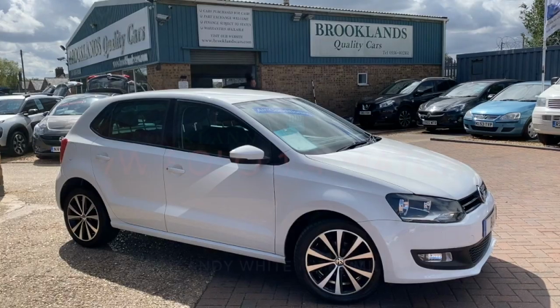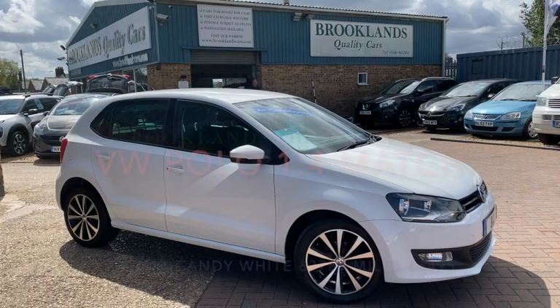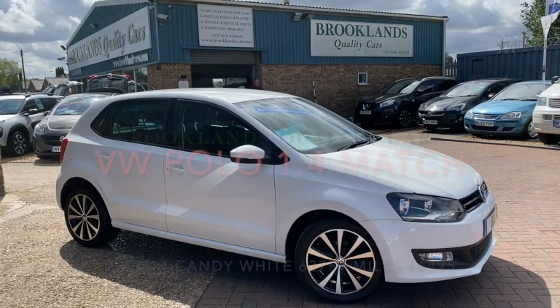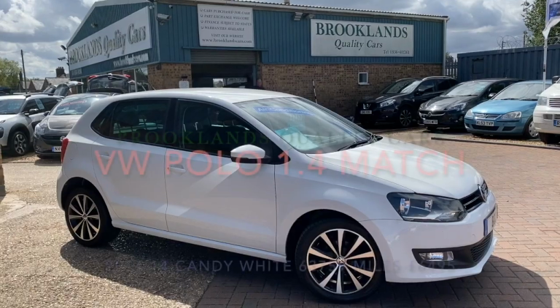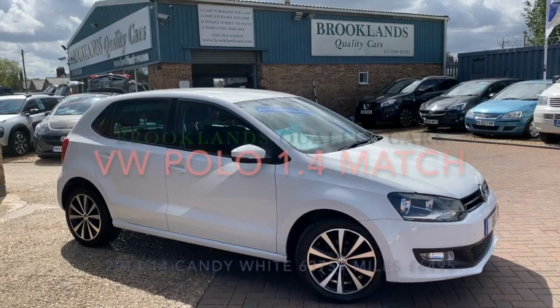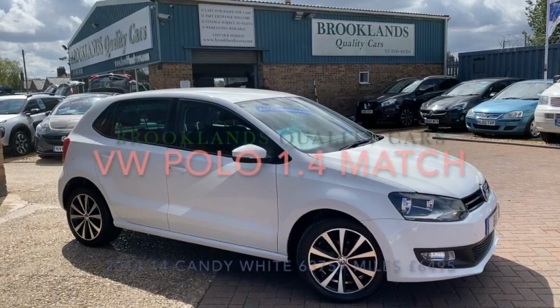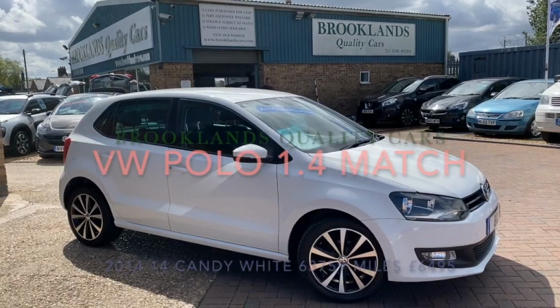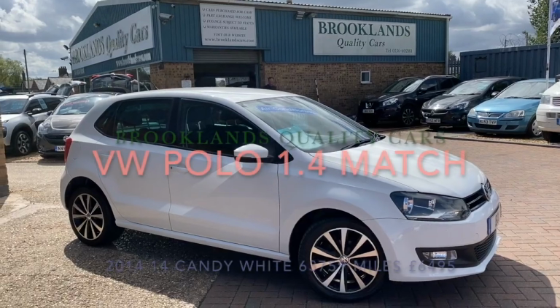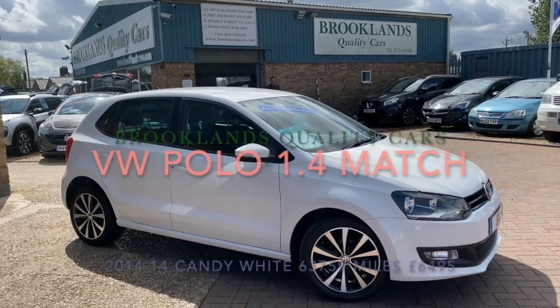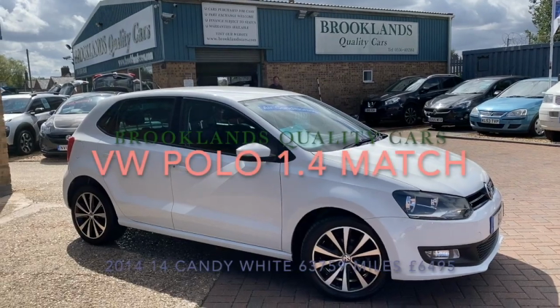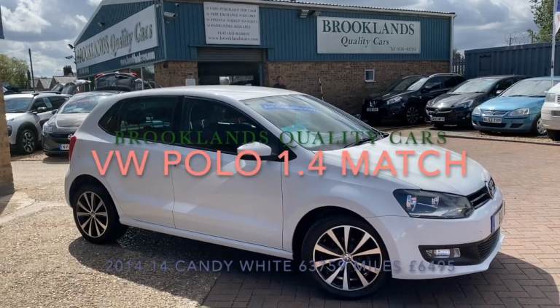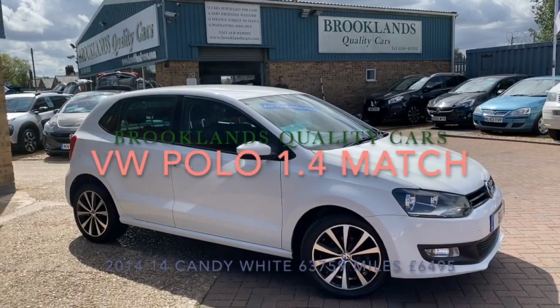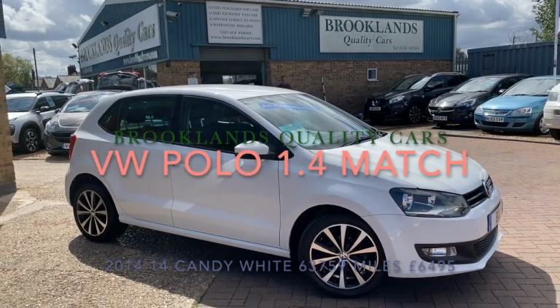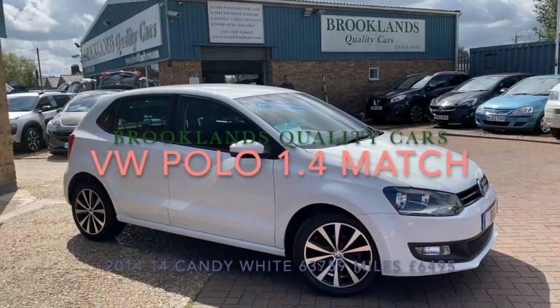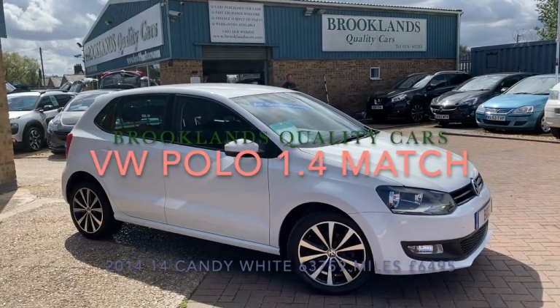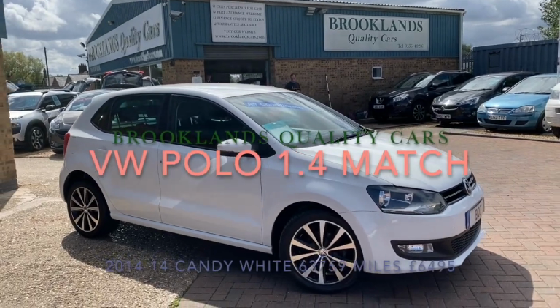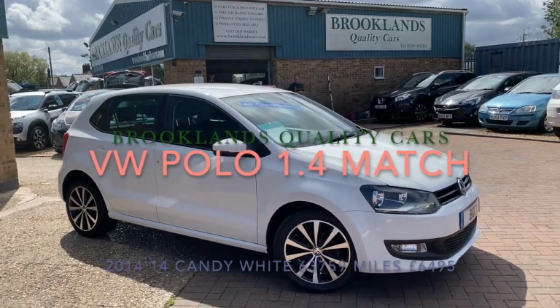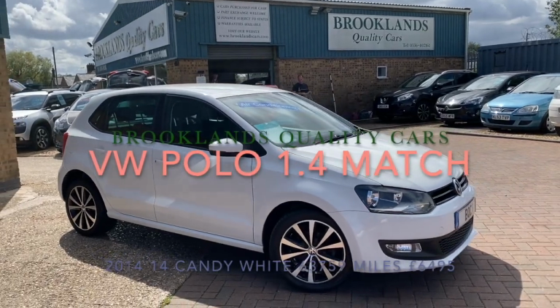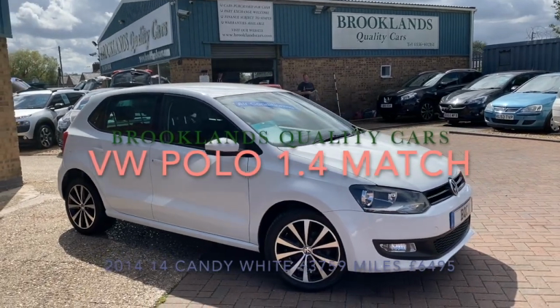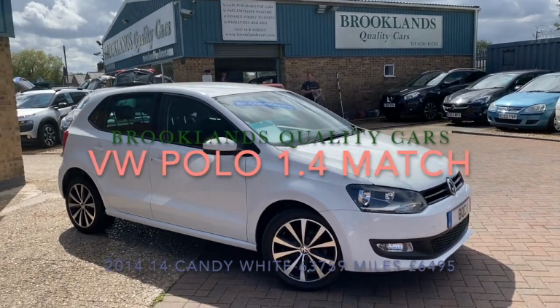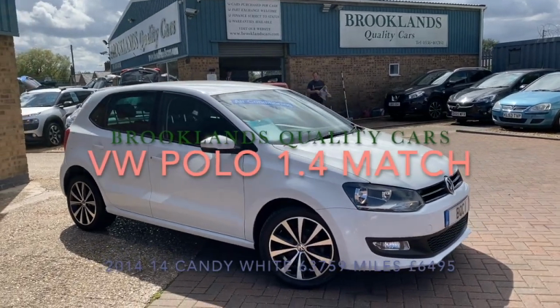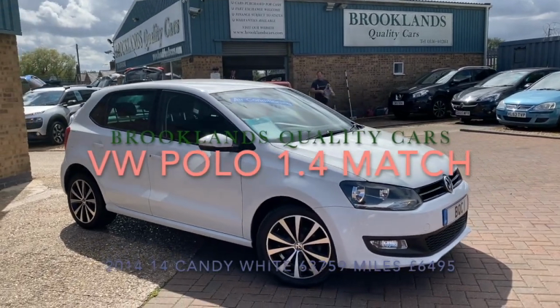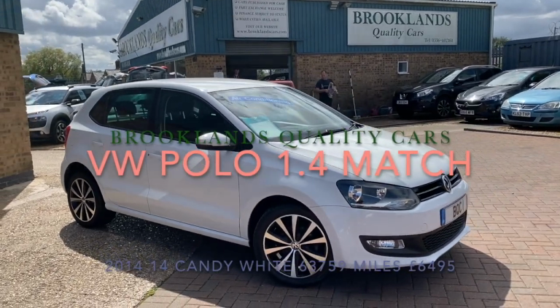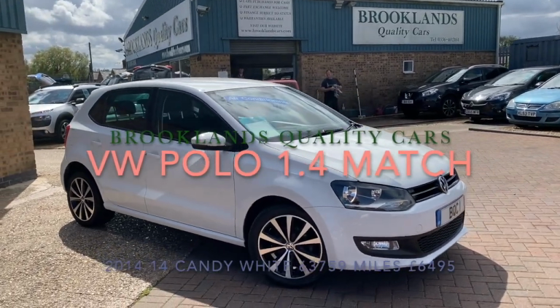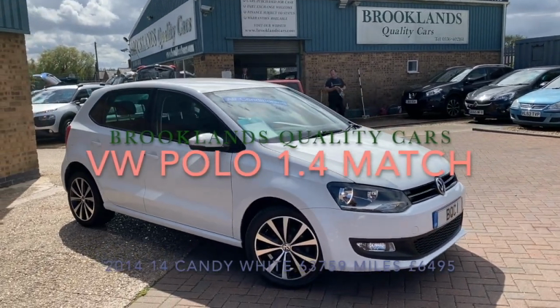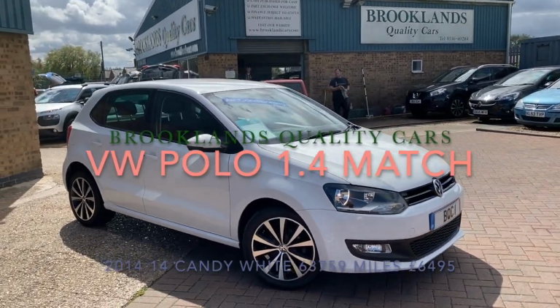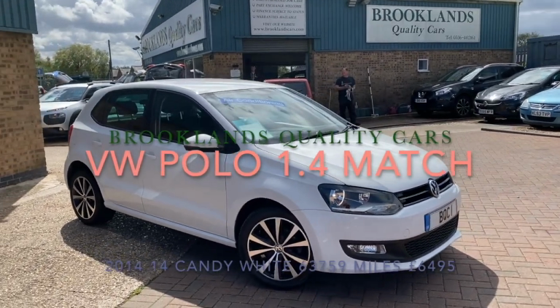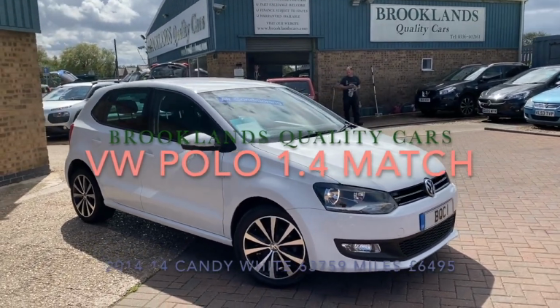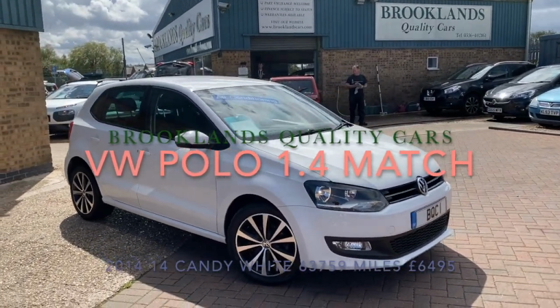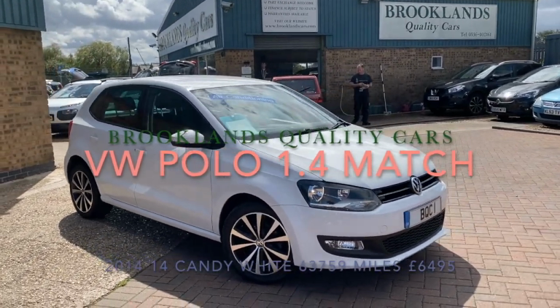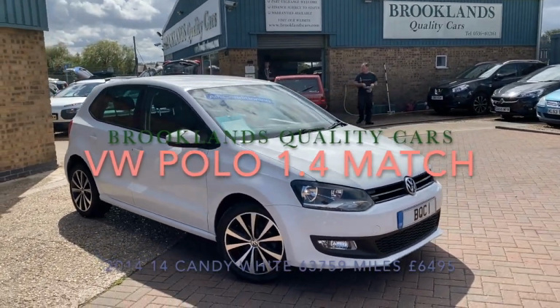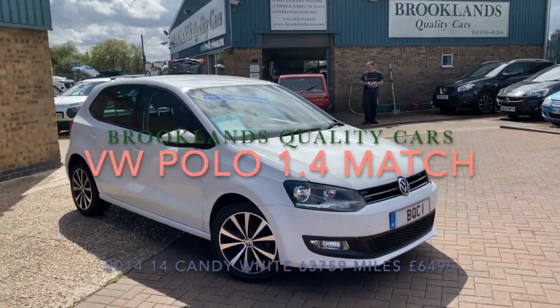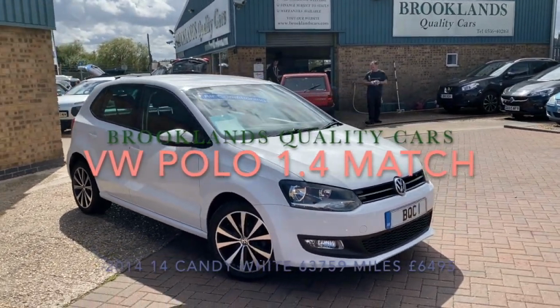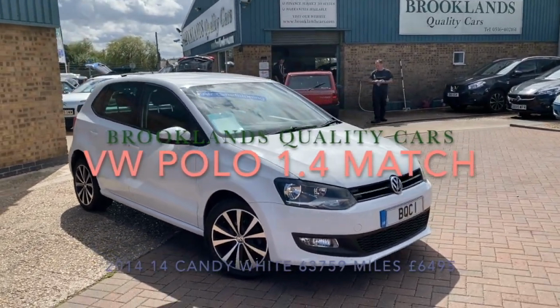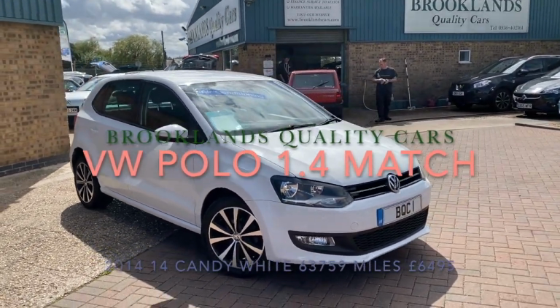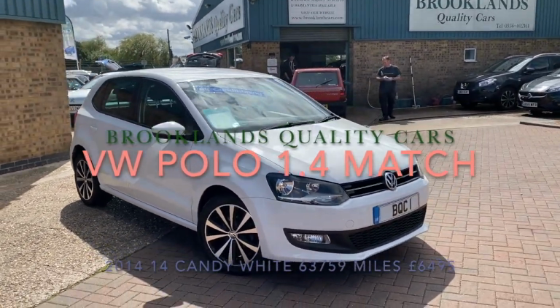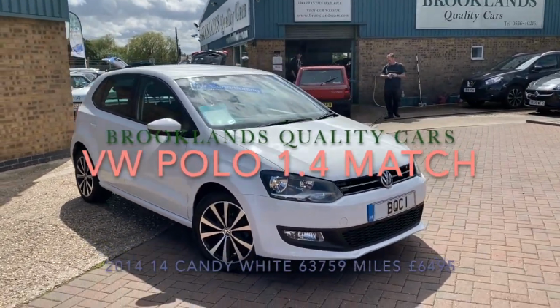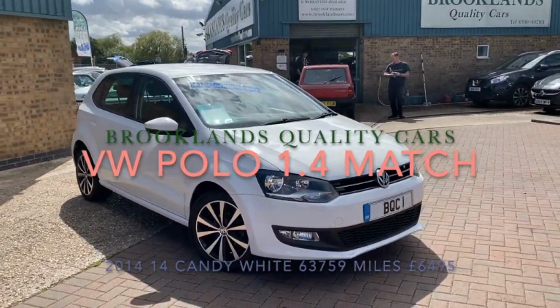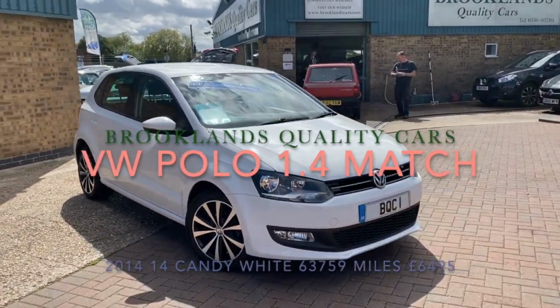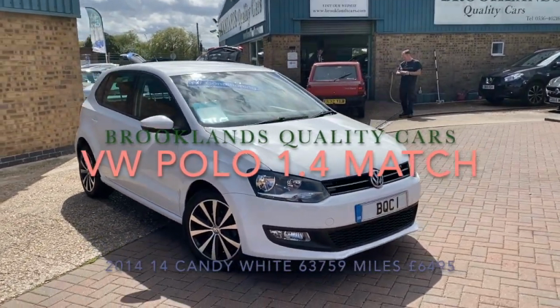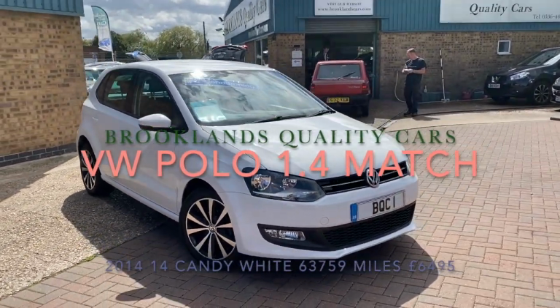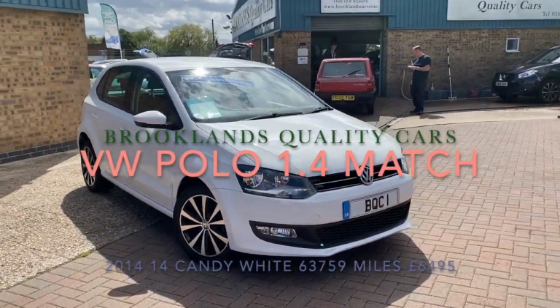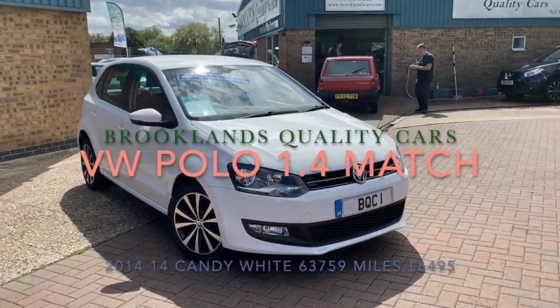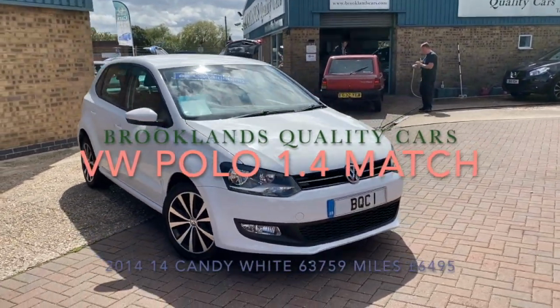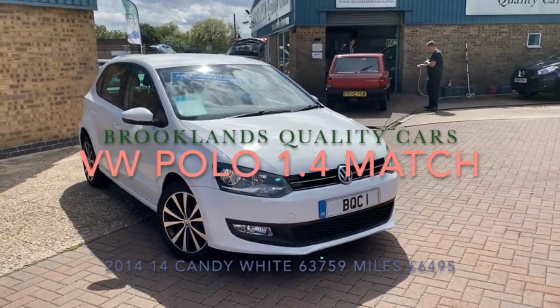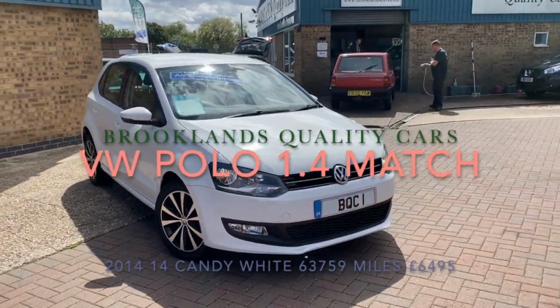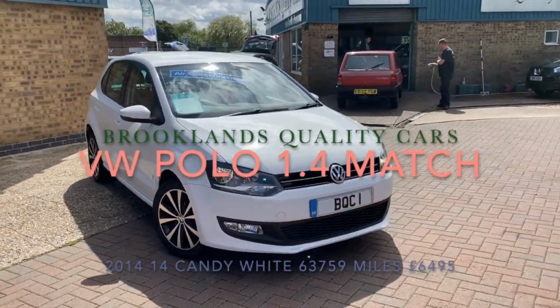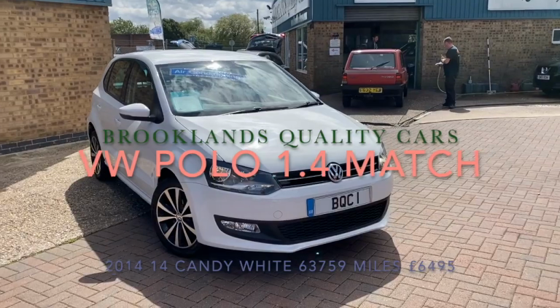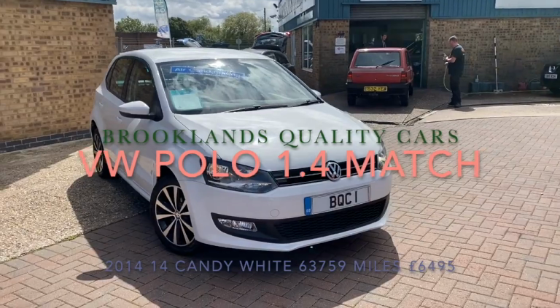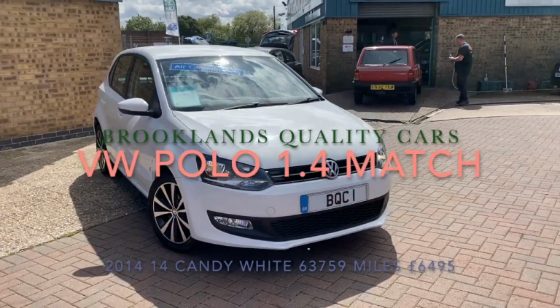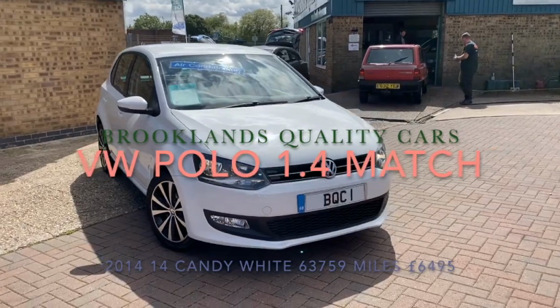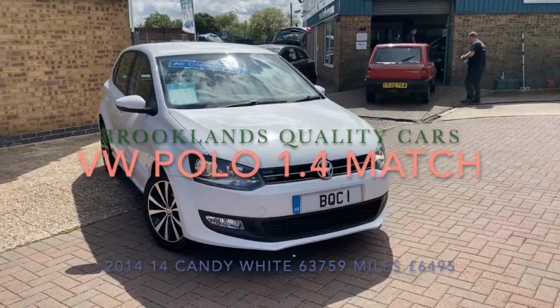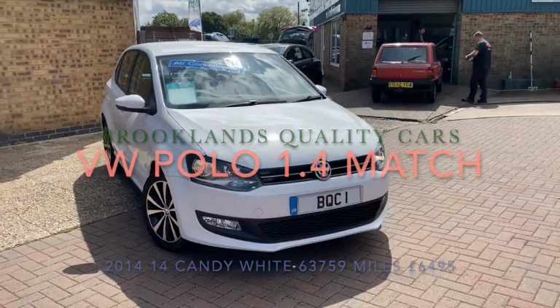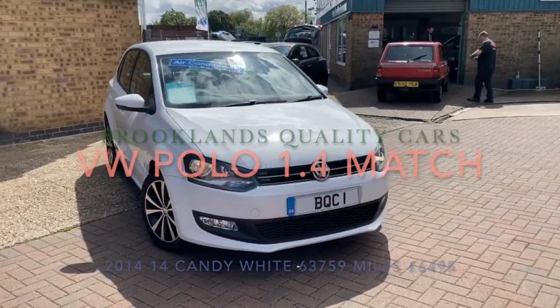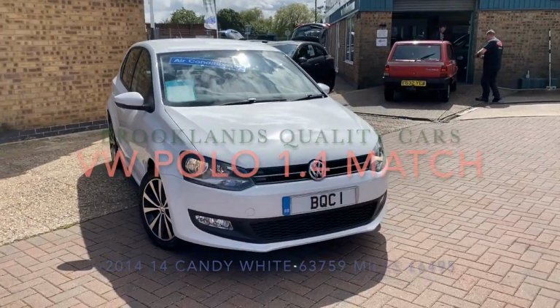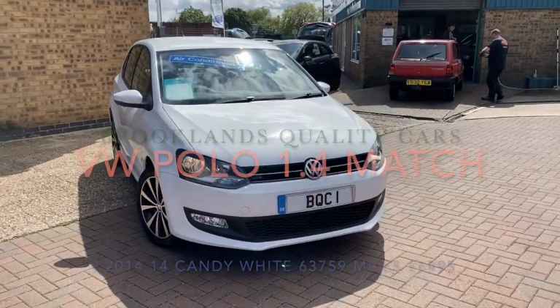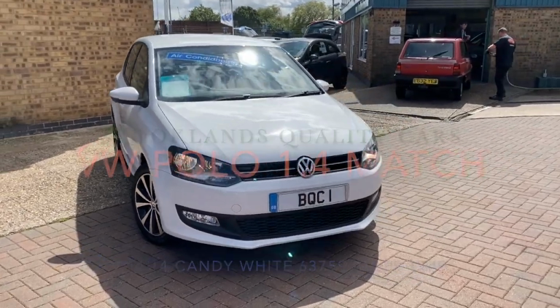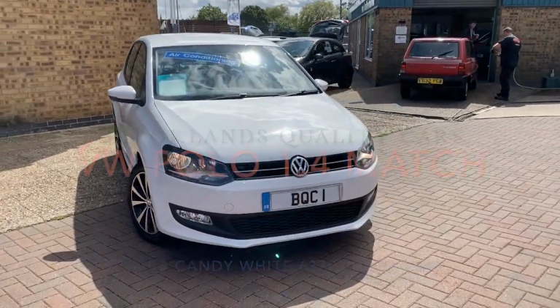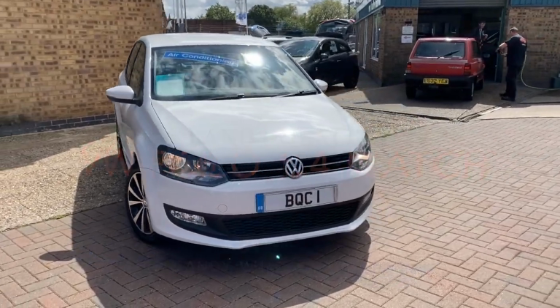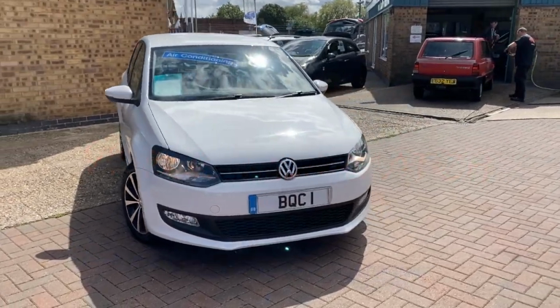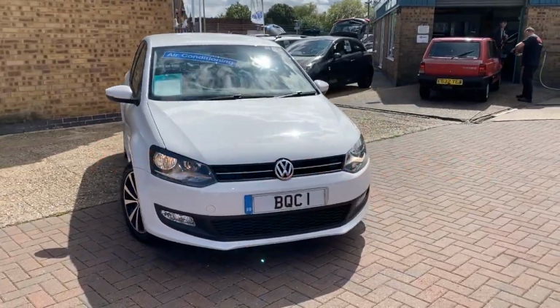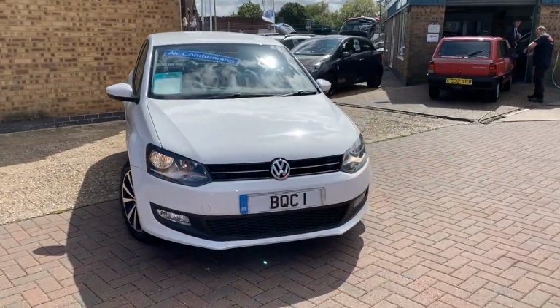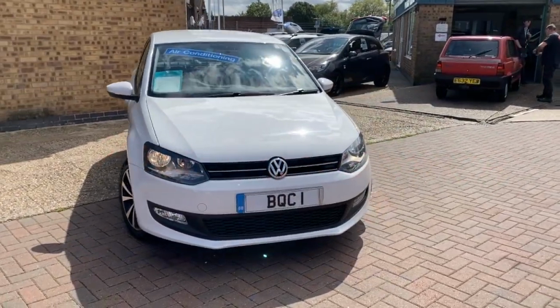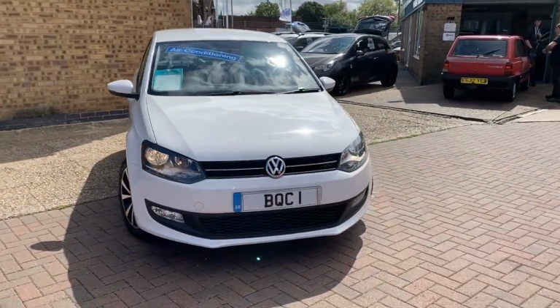Hi, welcome to Brooklyn's Quality Cars. I hope everybody's staying safe.